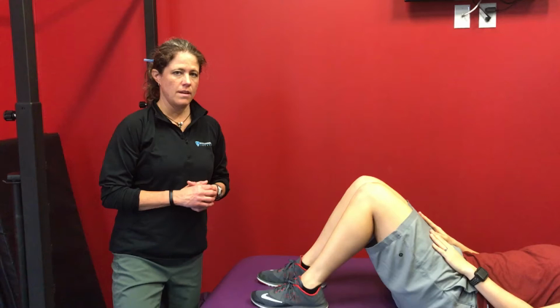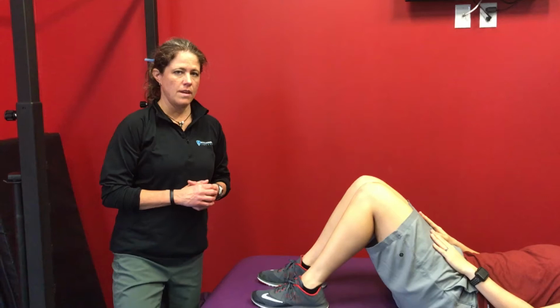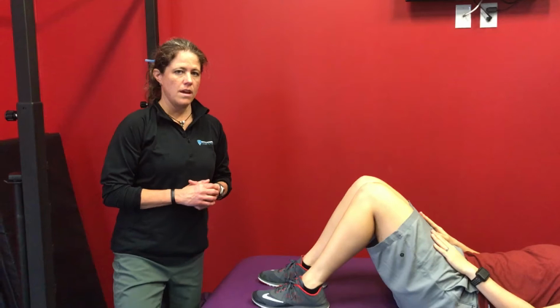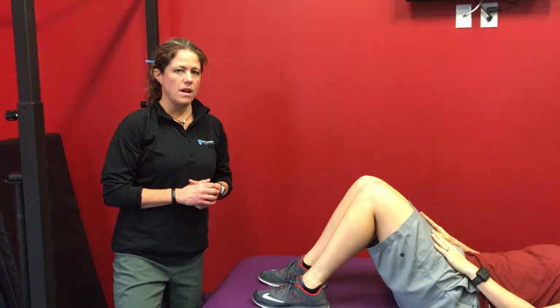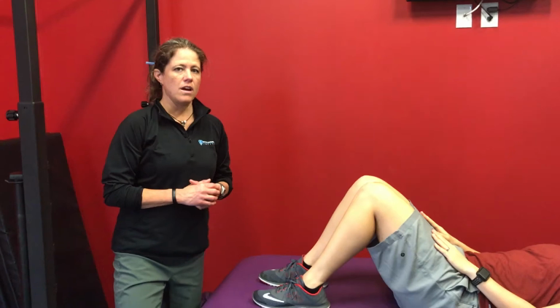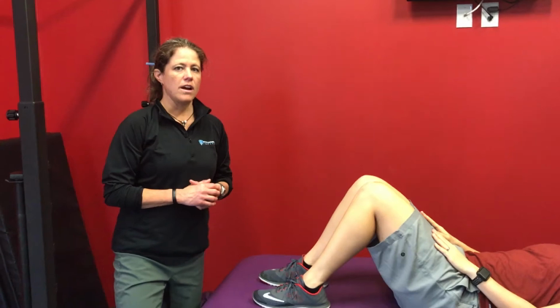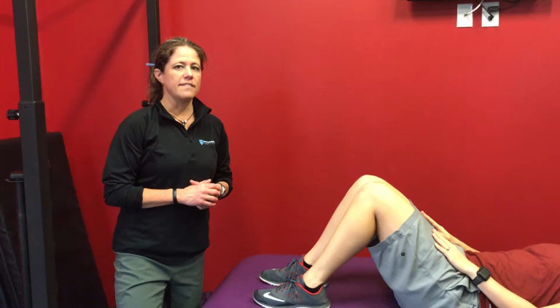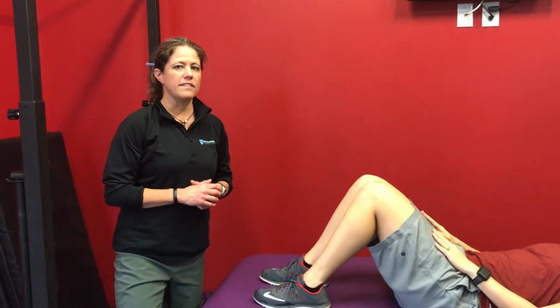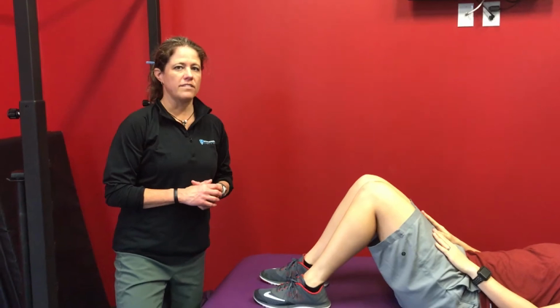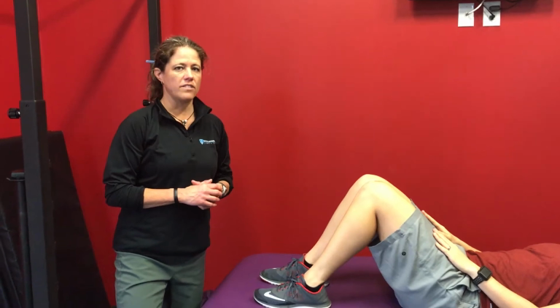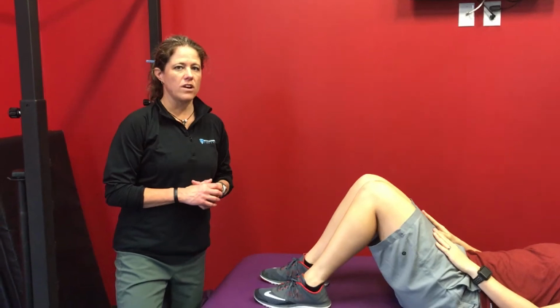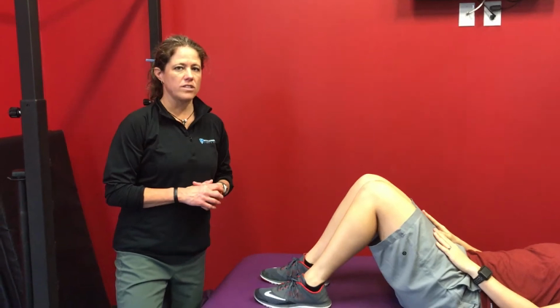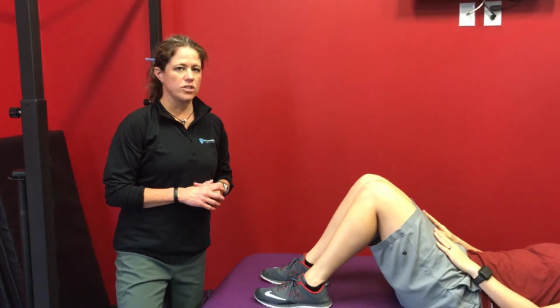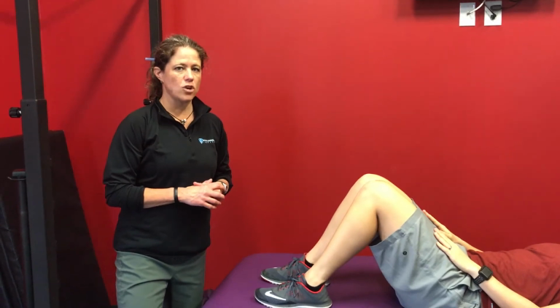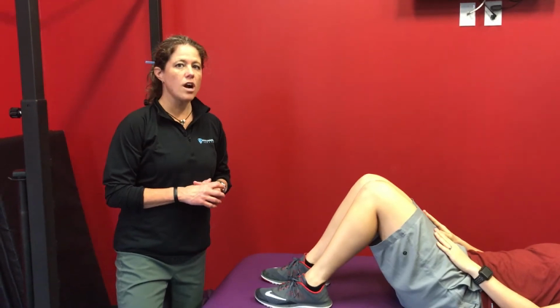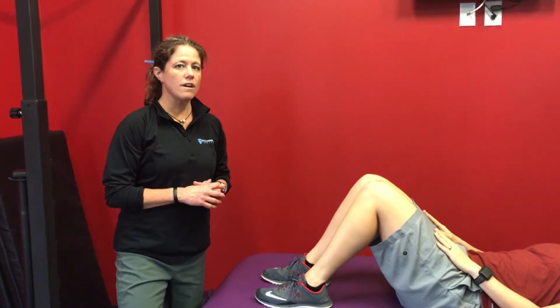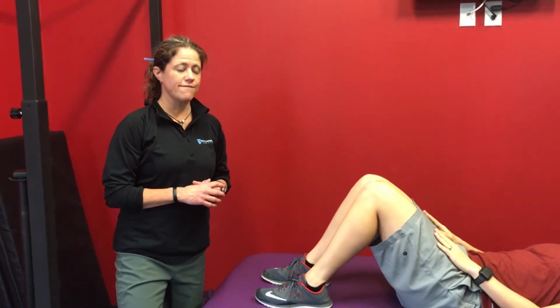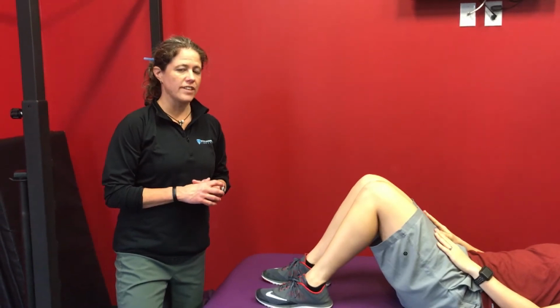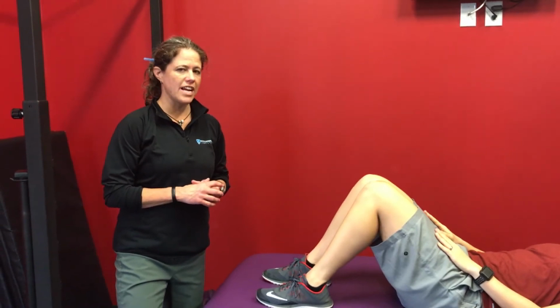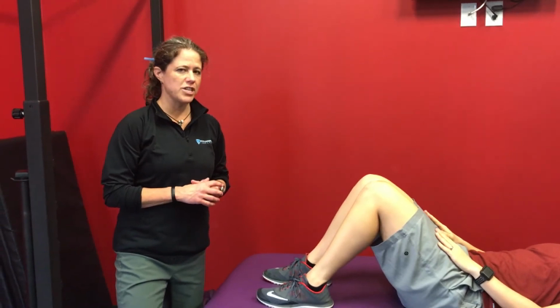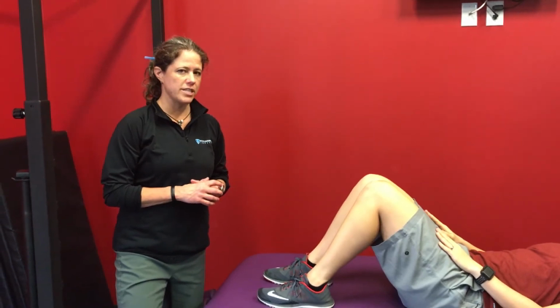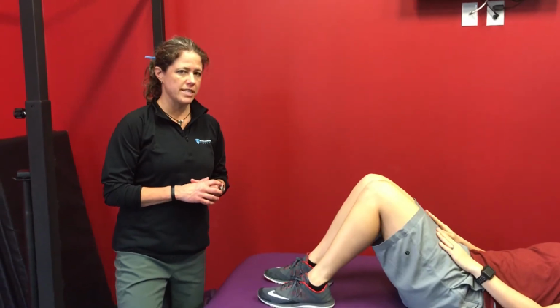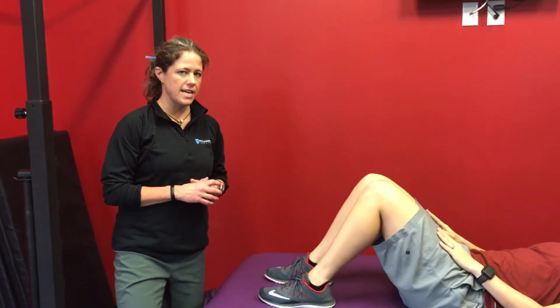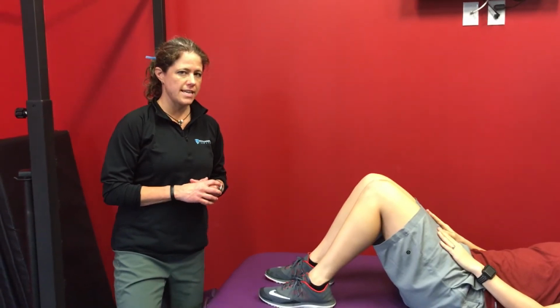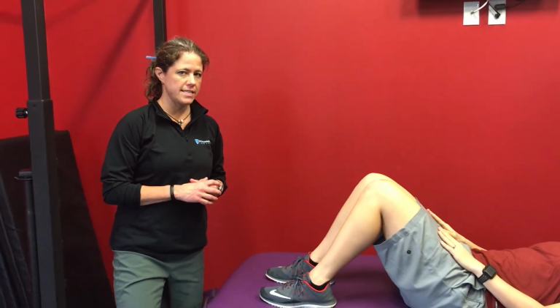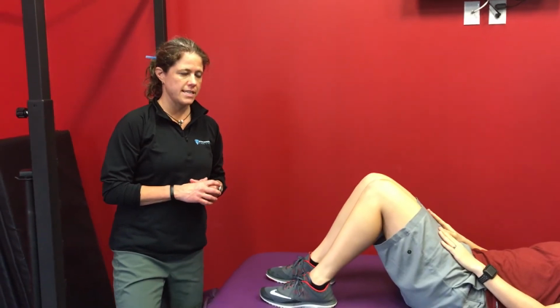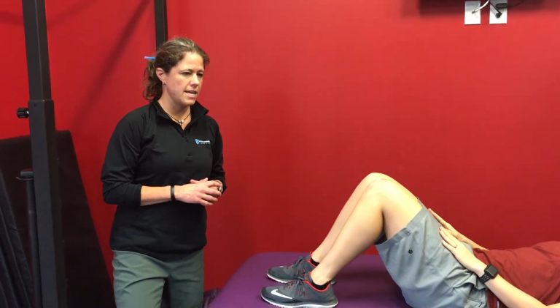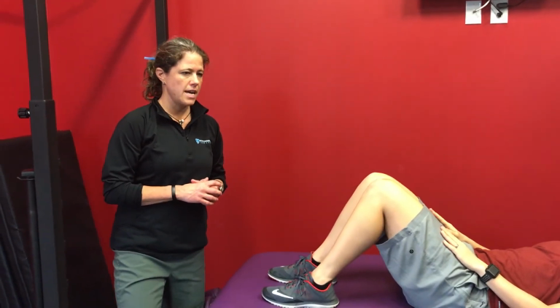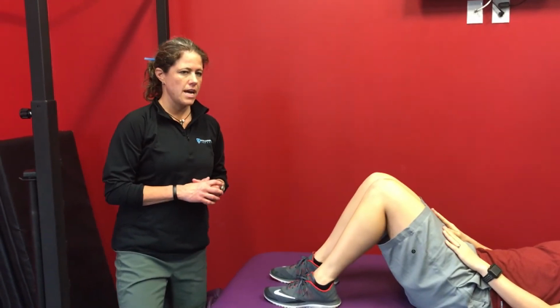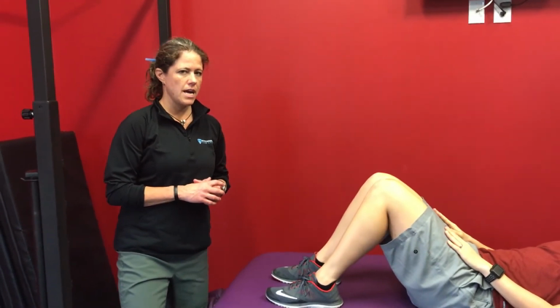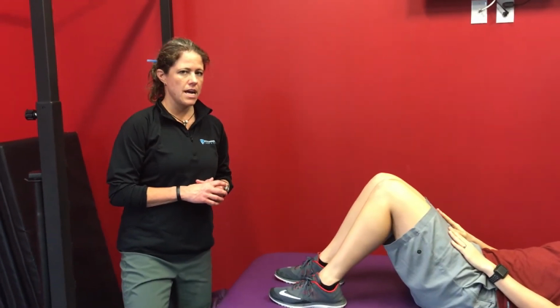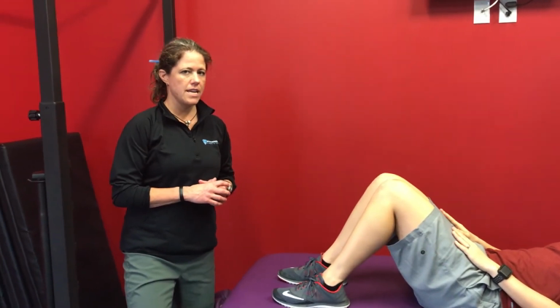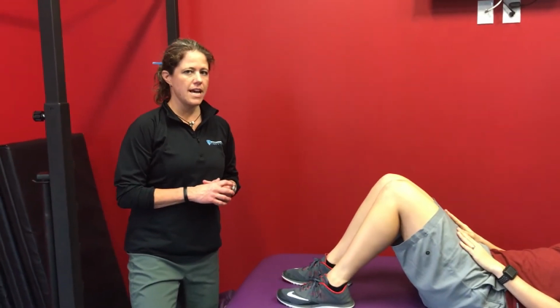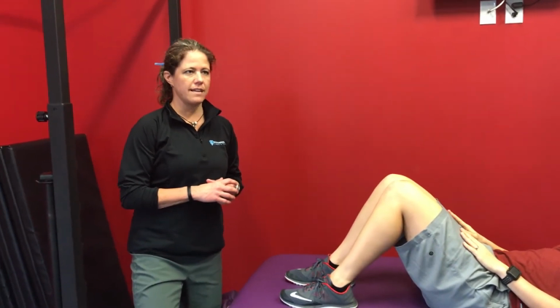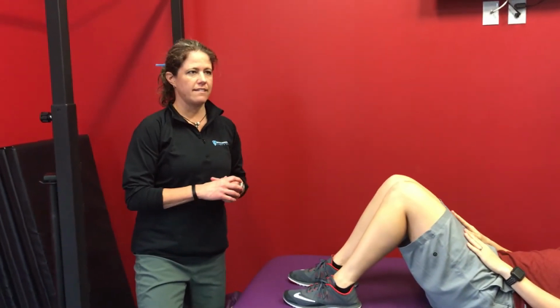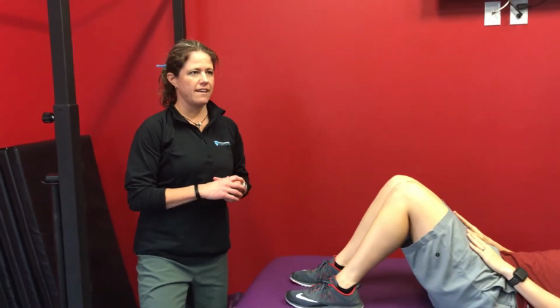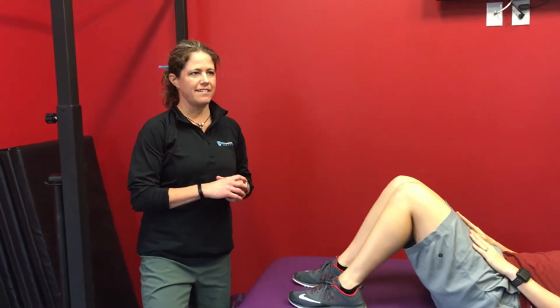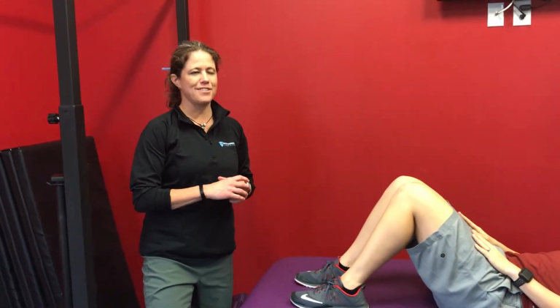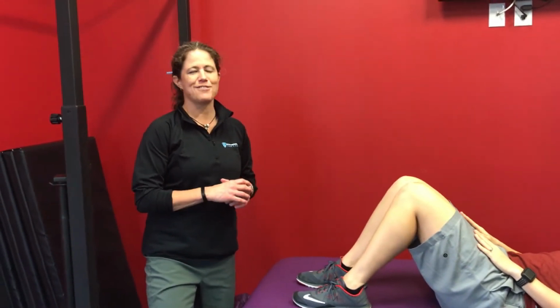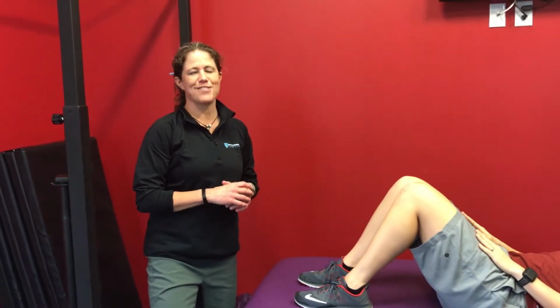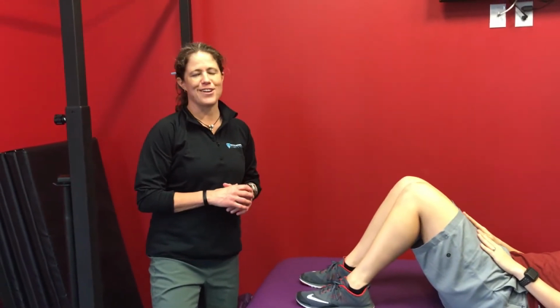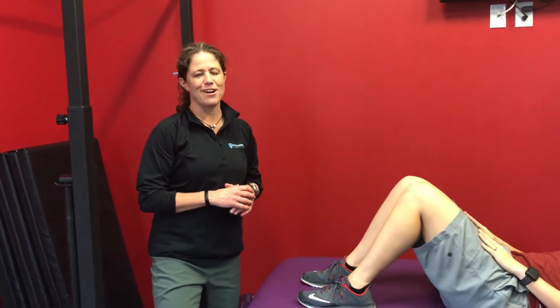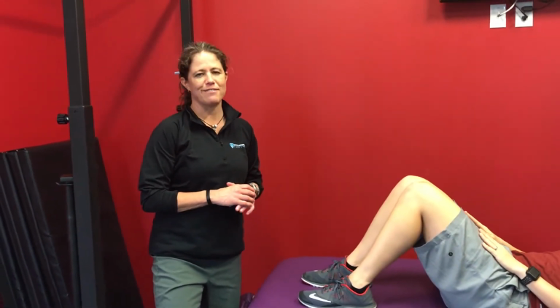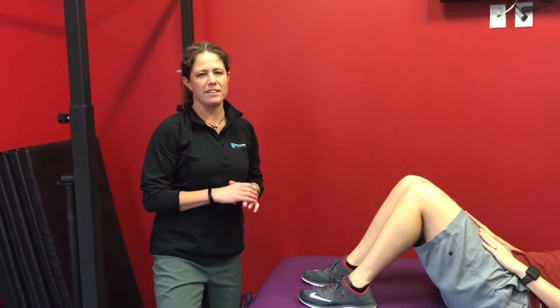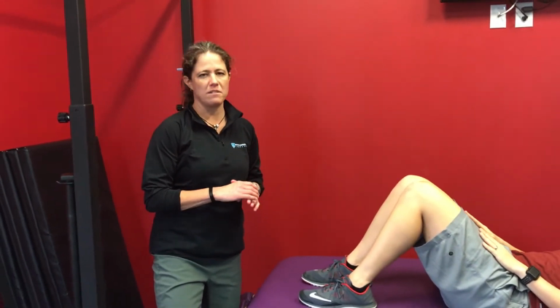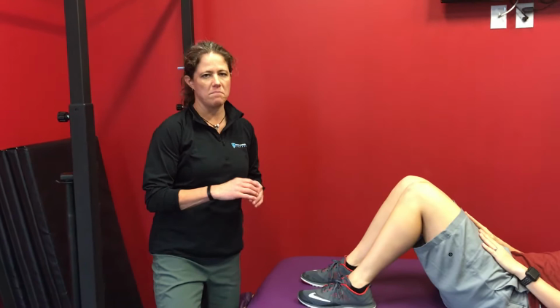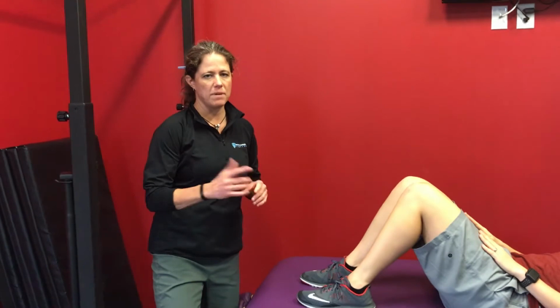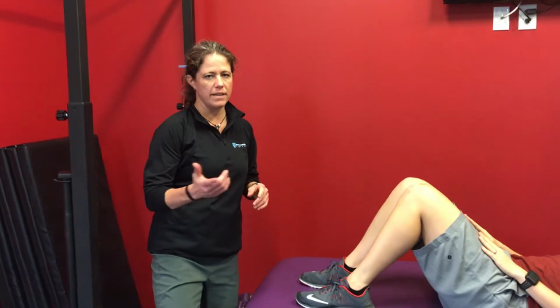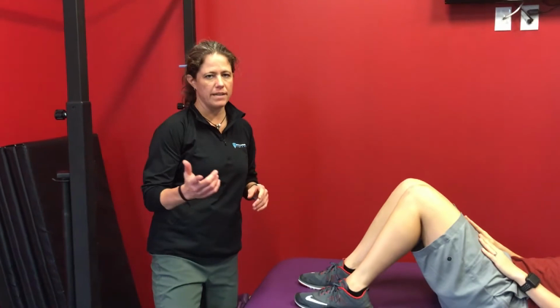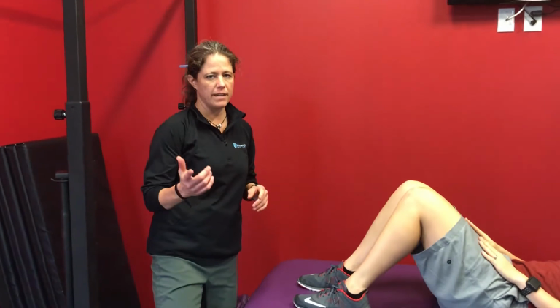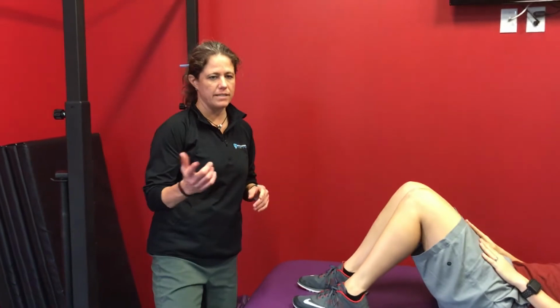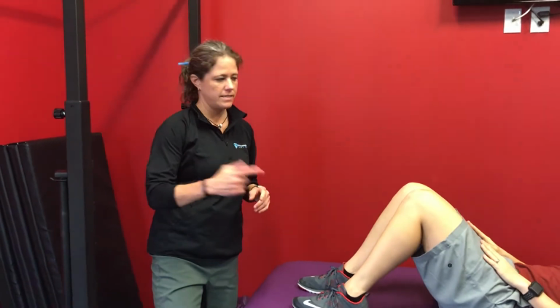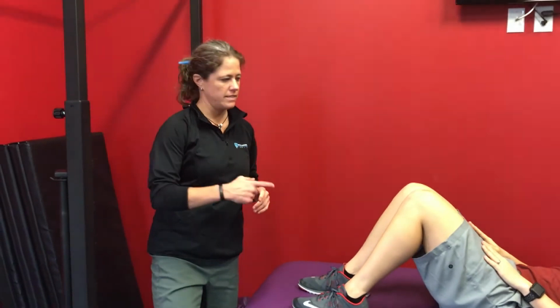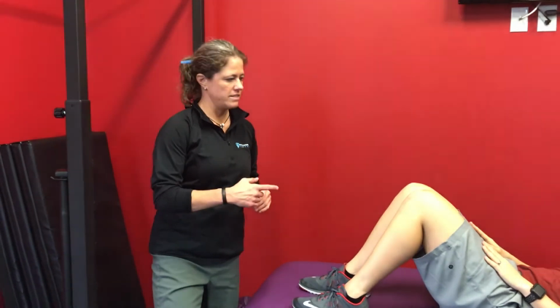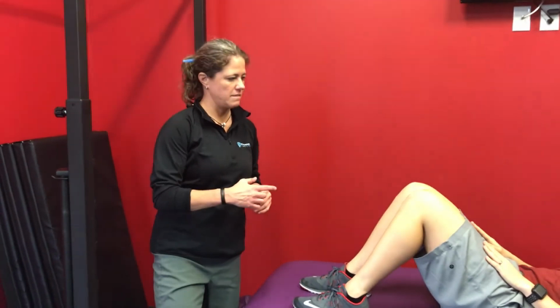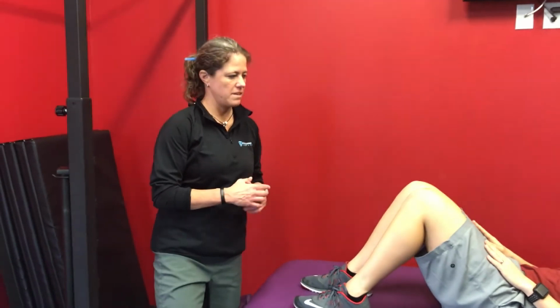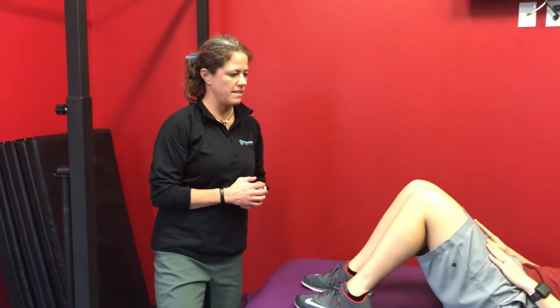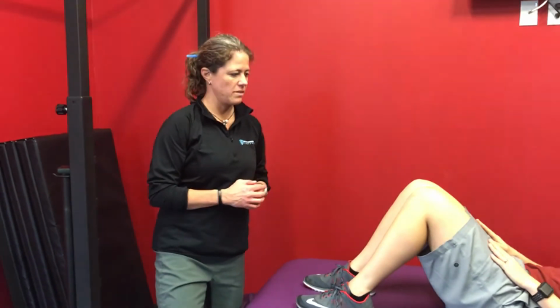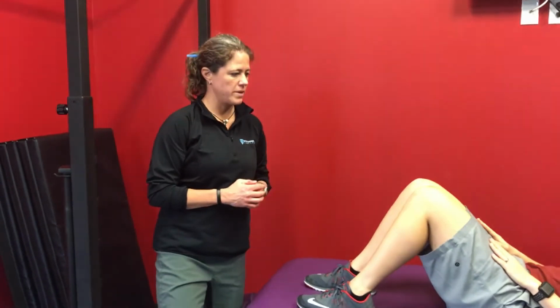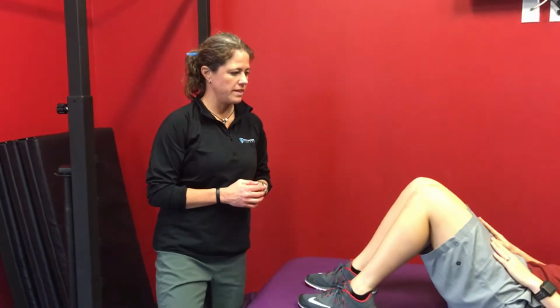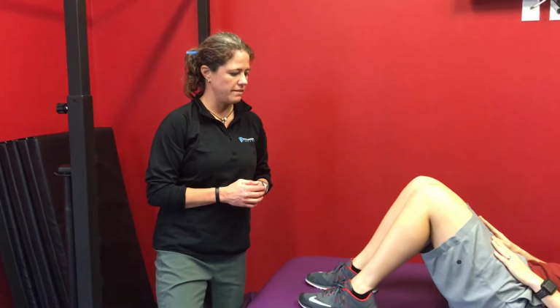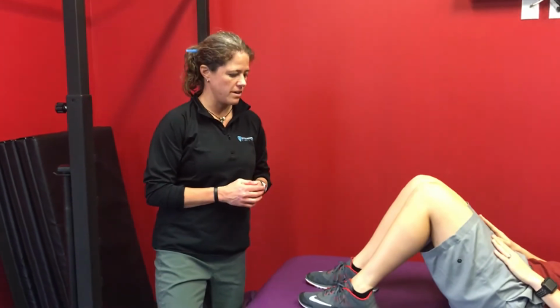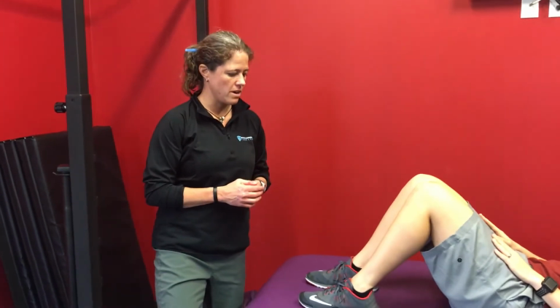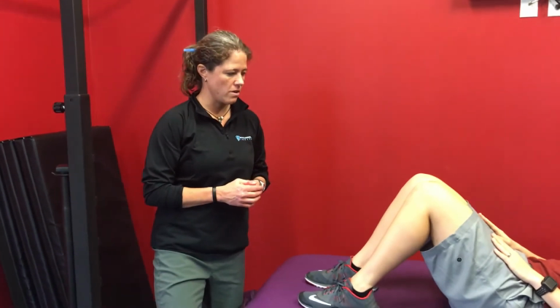Alright, this is our trunk flexion test. Not a test I do very often, but still something I think we need to know.